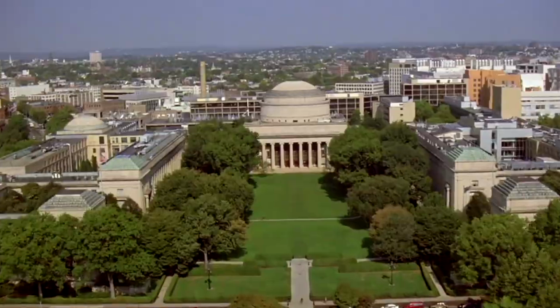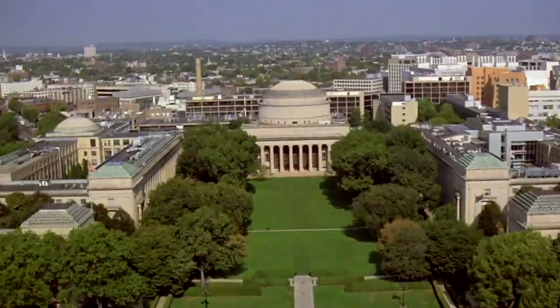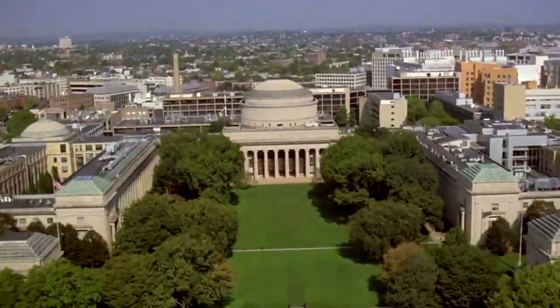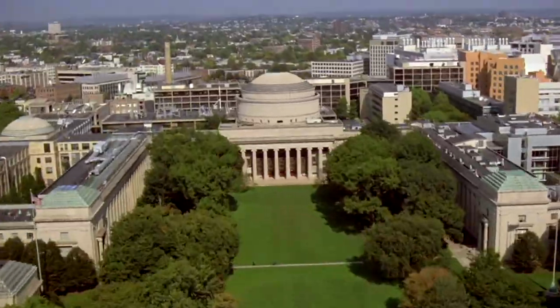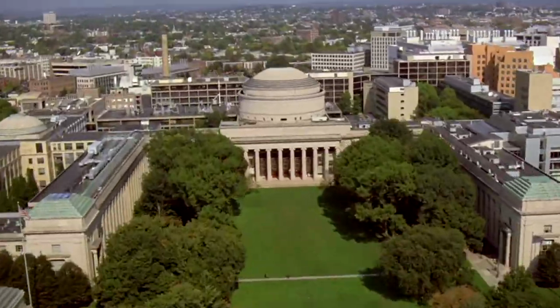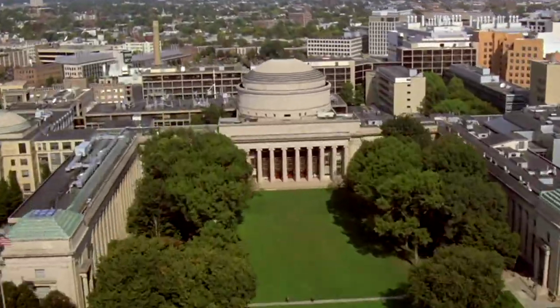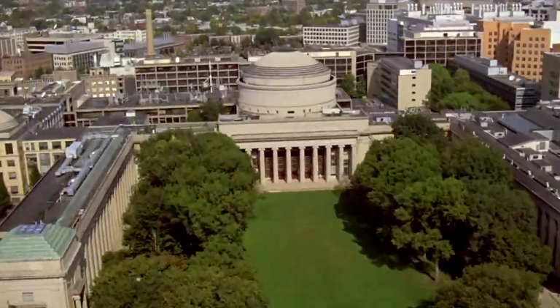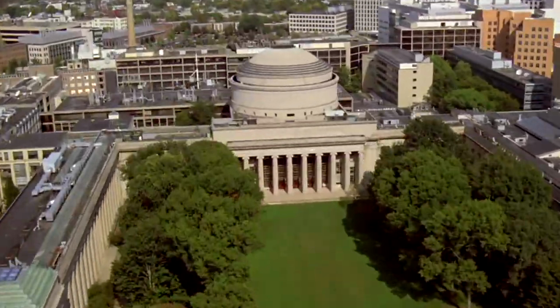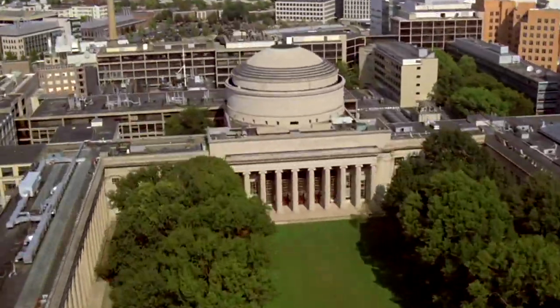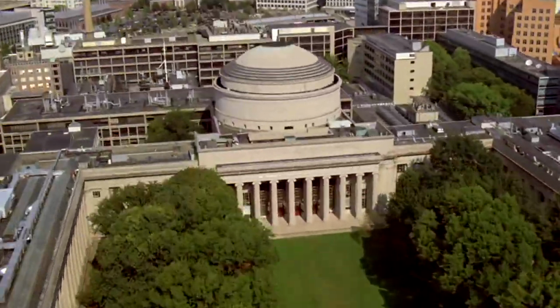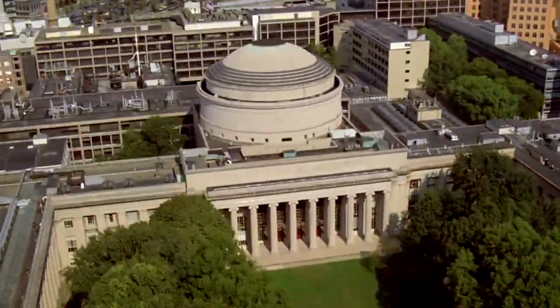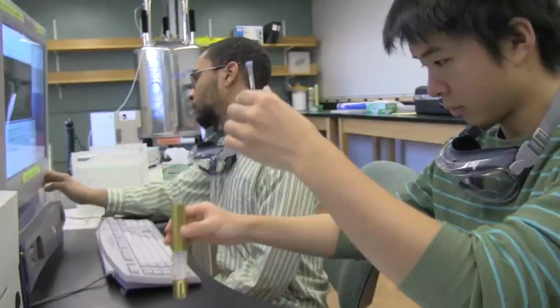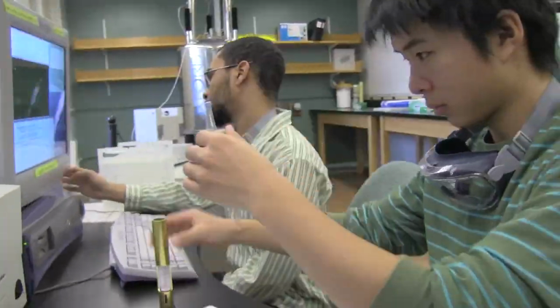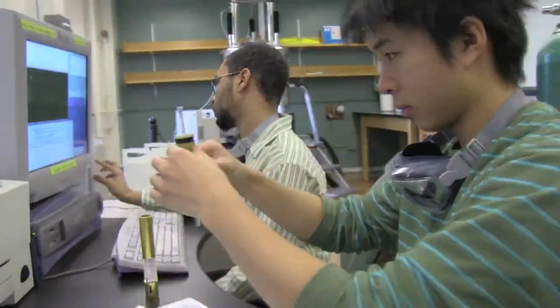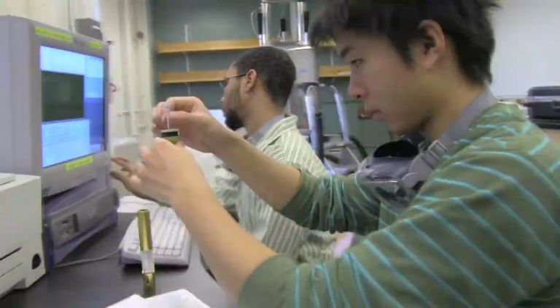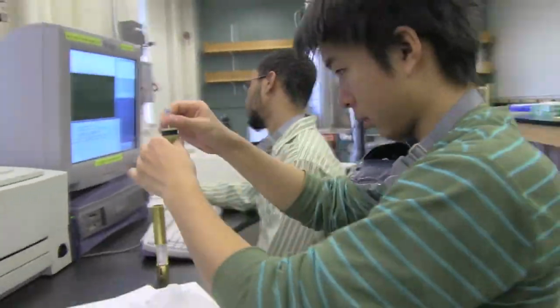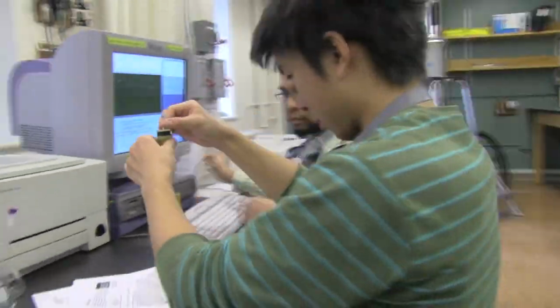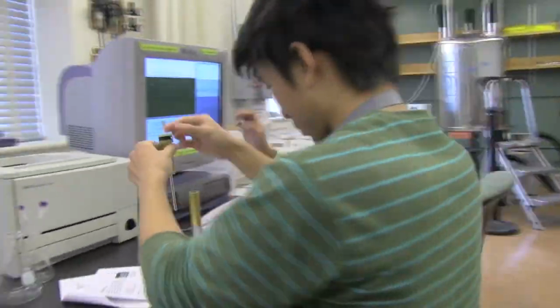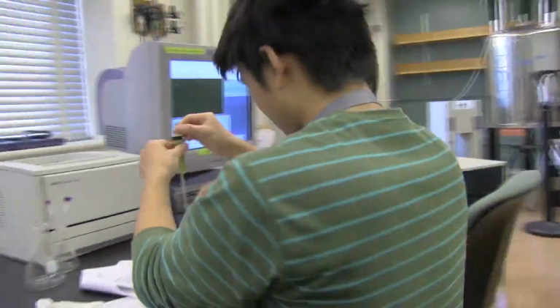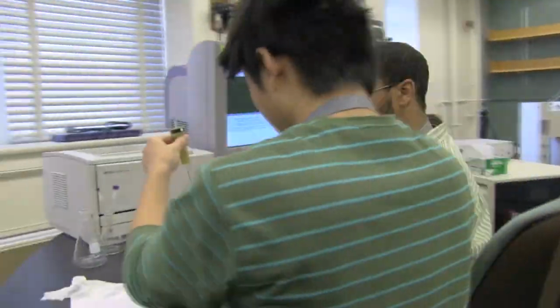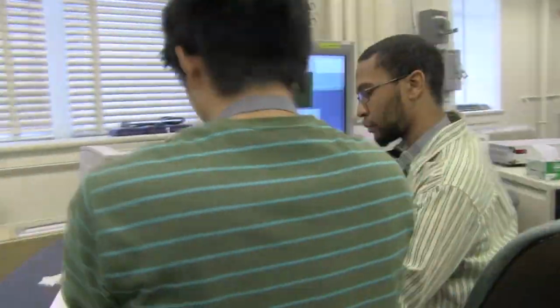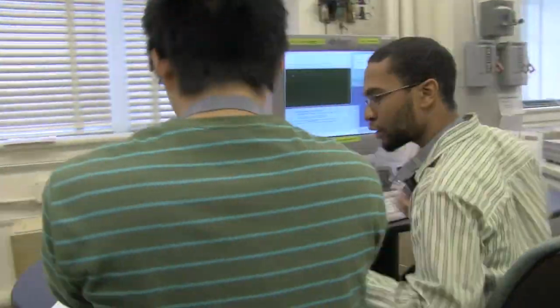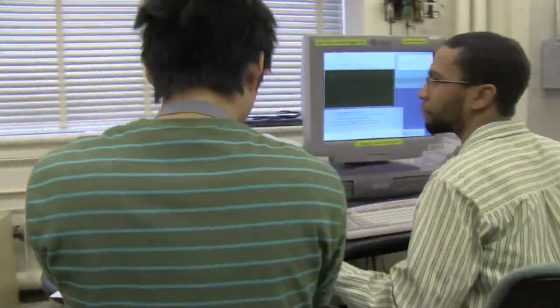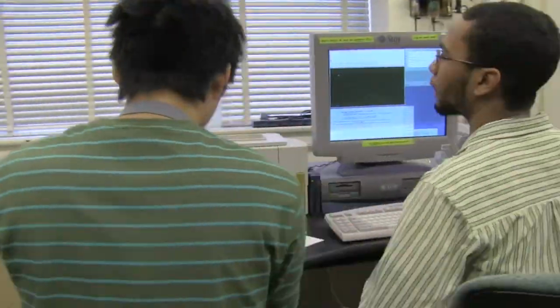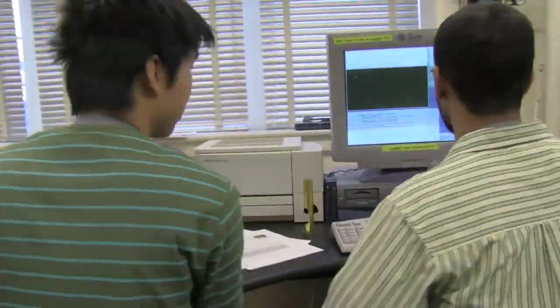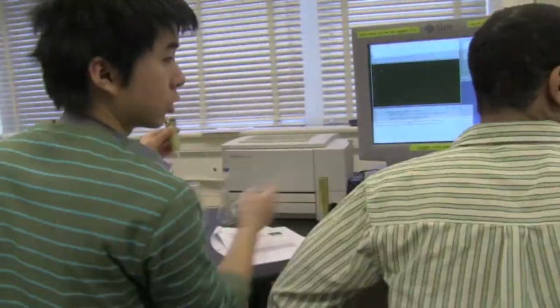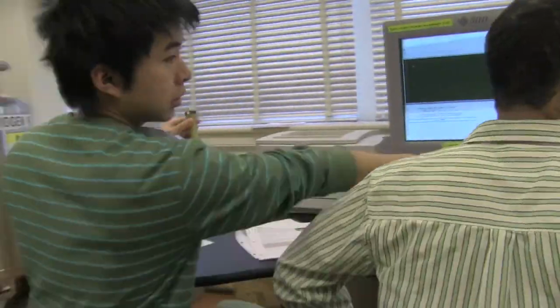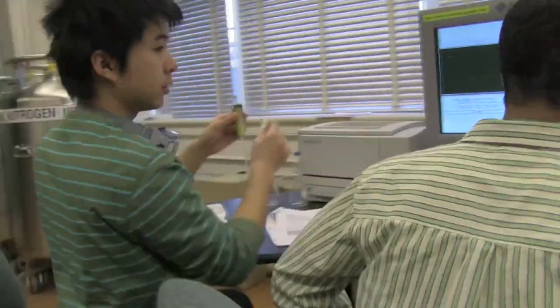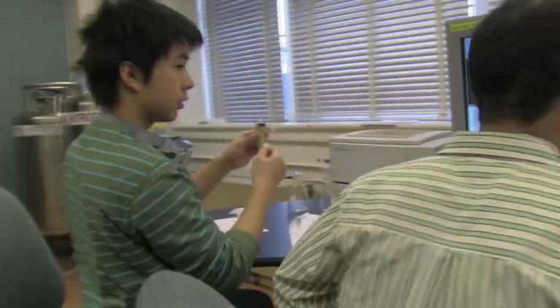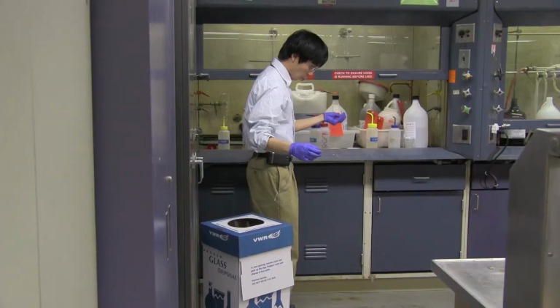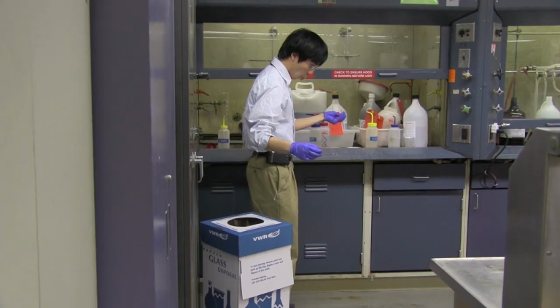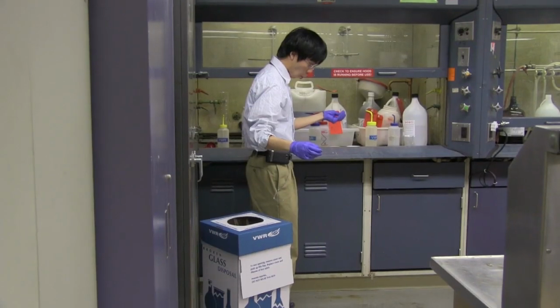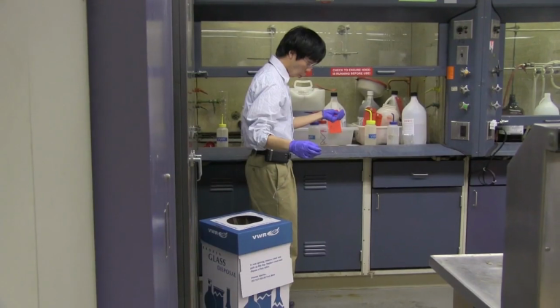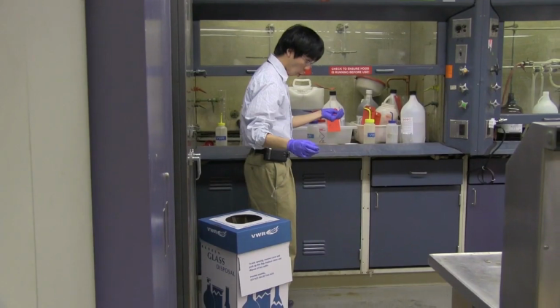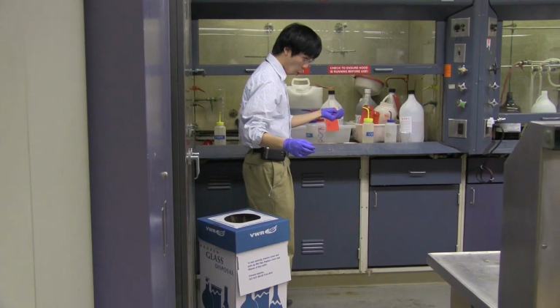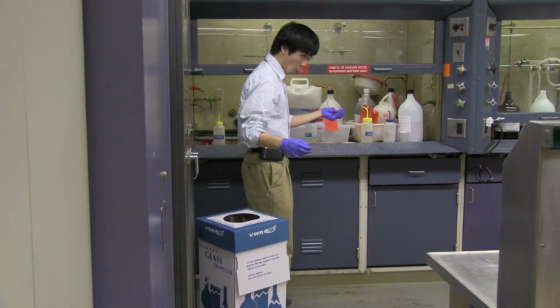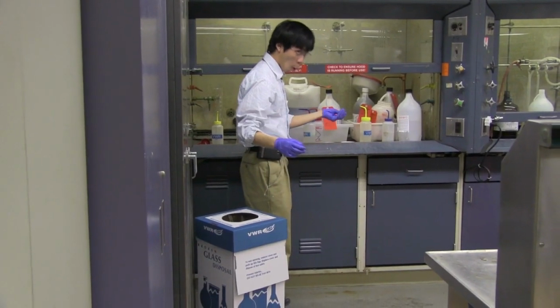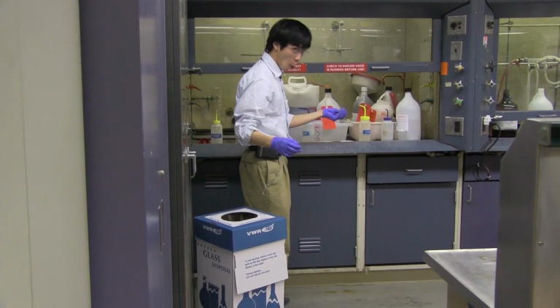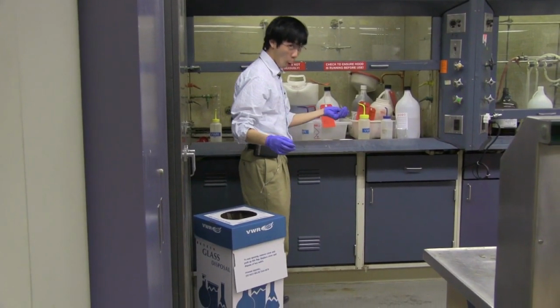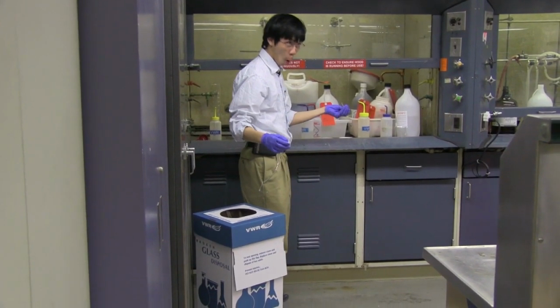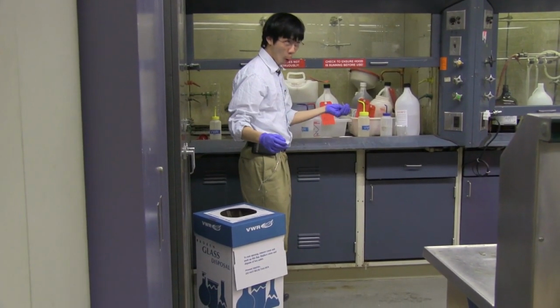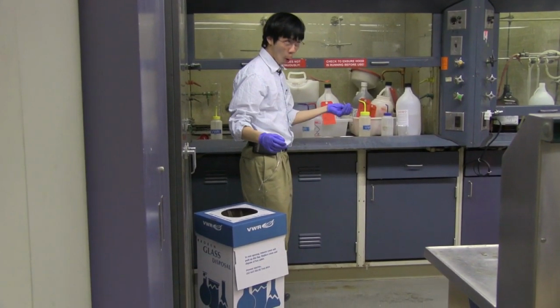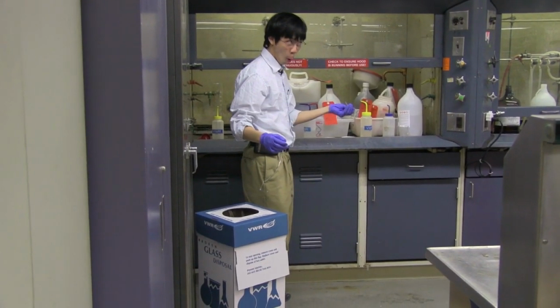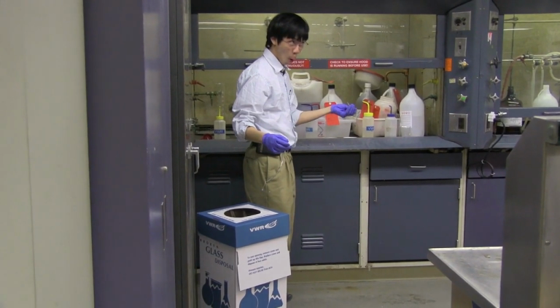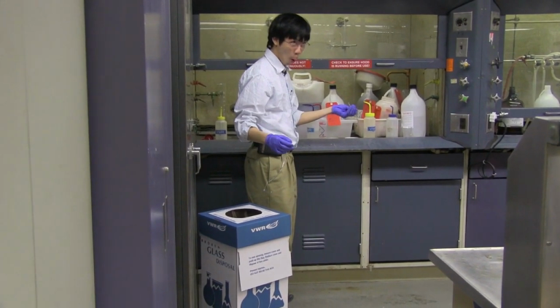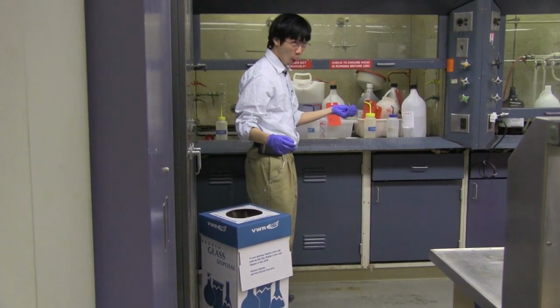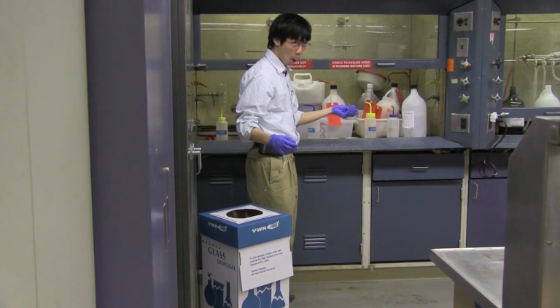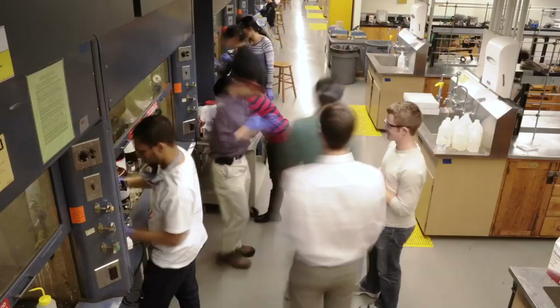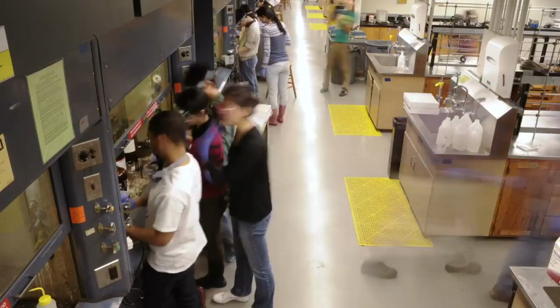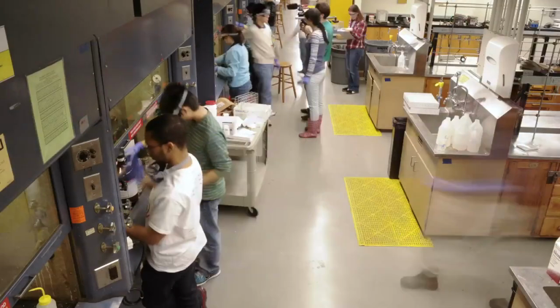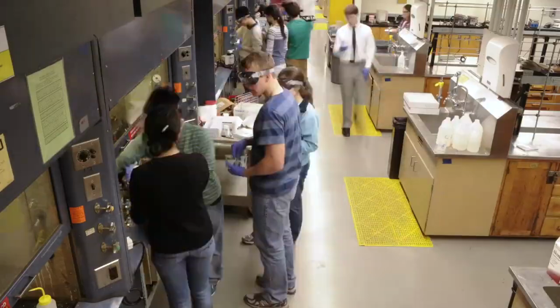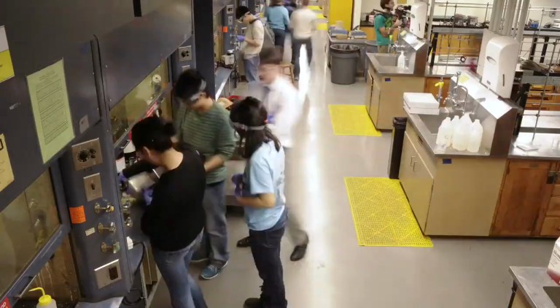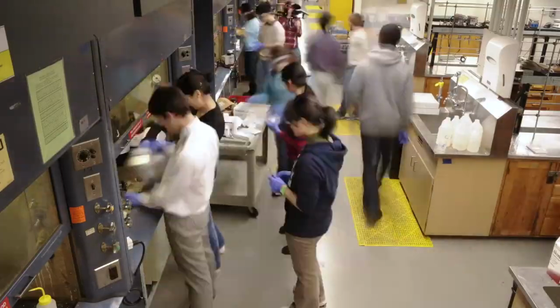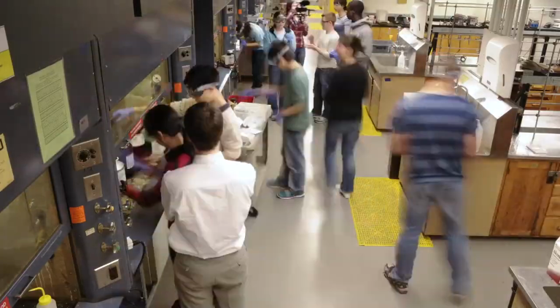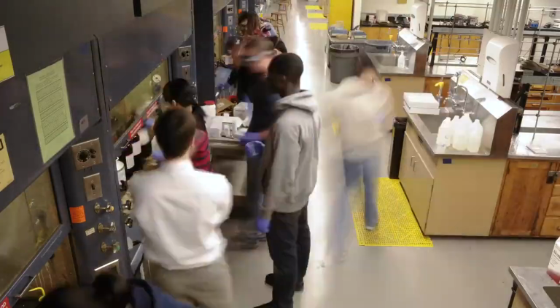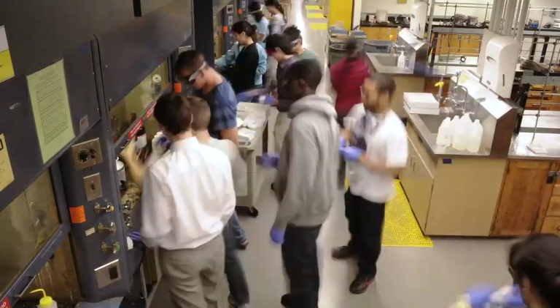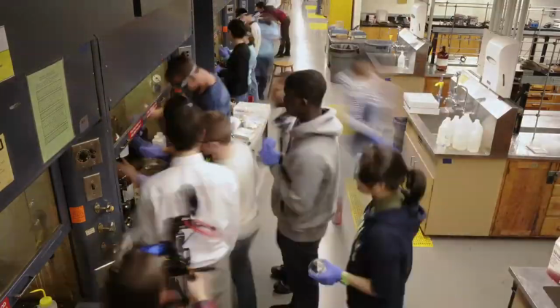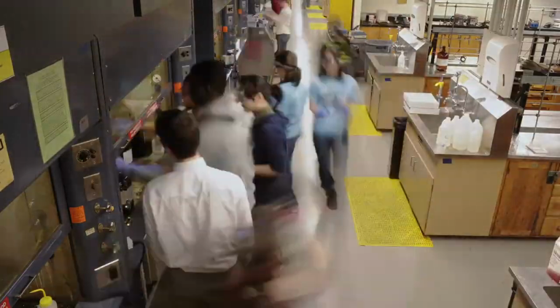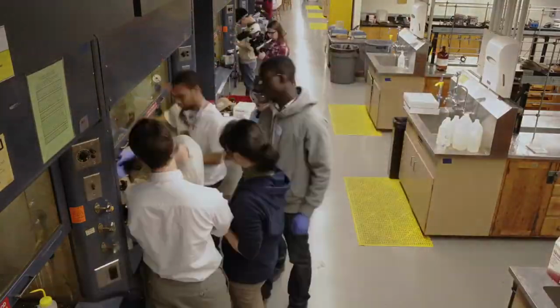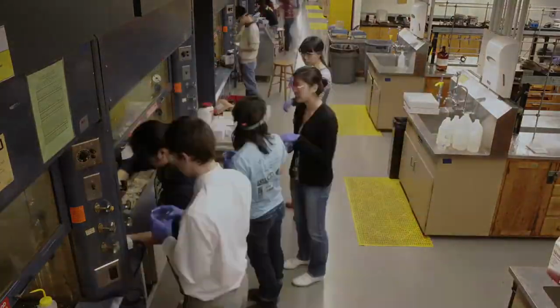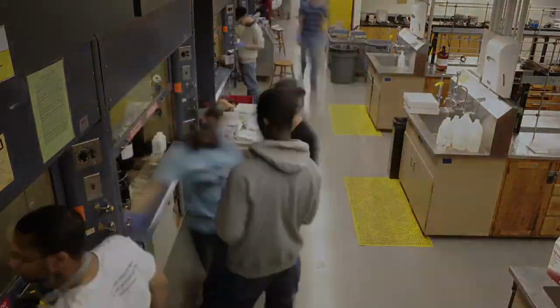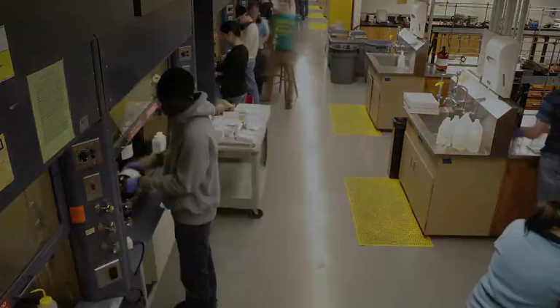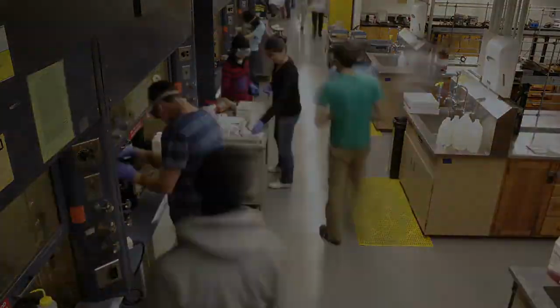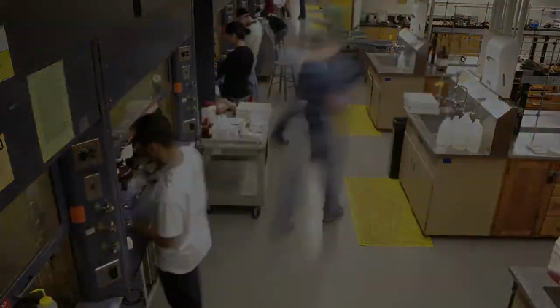But MIT's geniuses all have to start somewhere — as freshmen. Freshman life.